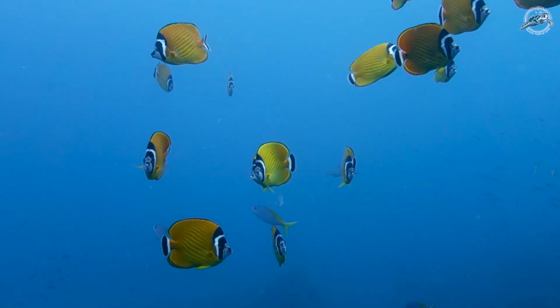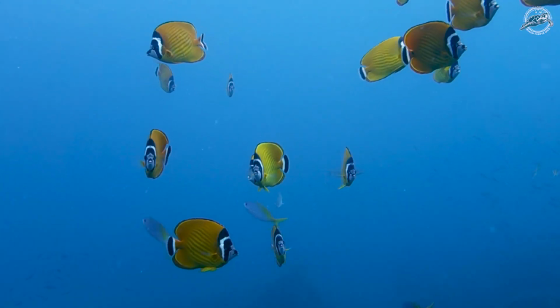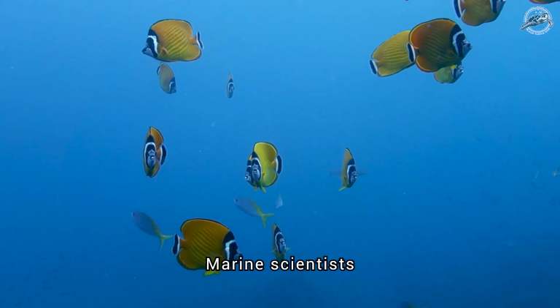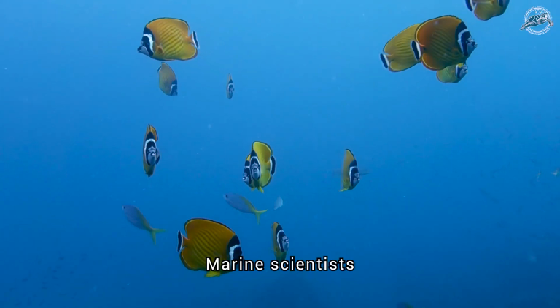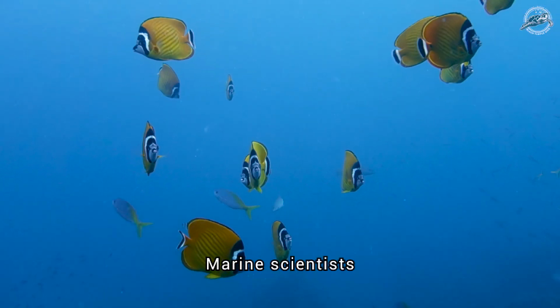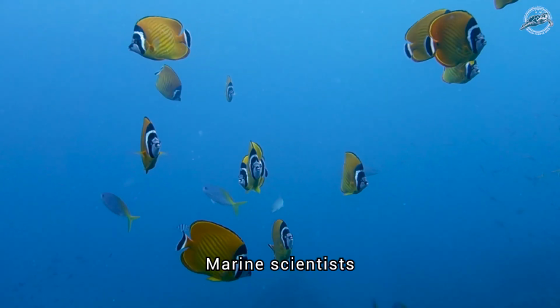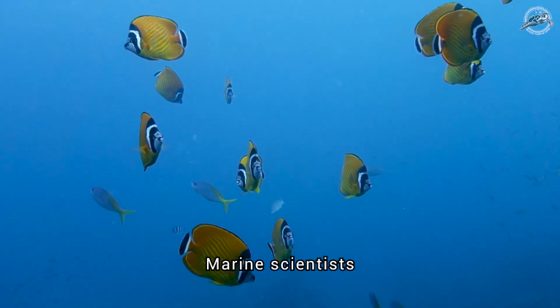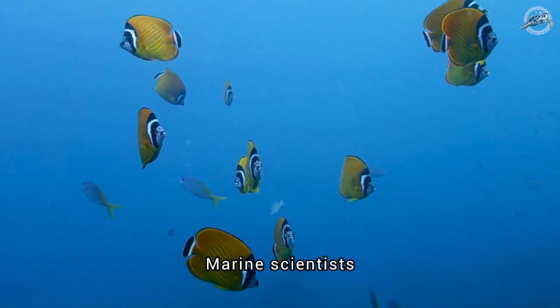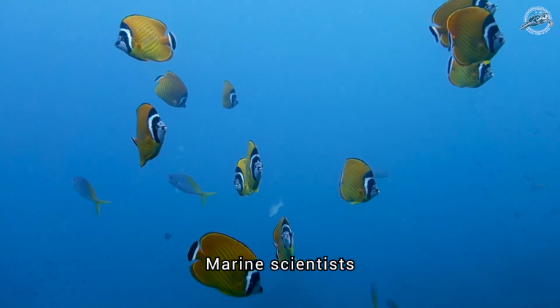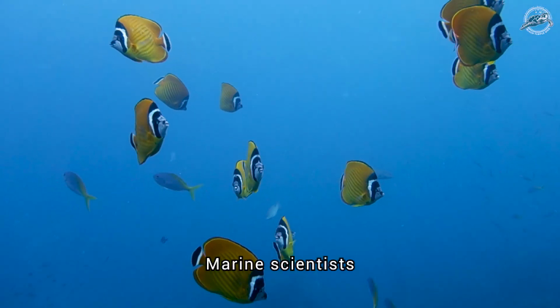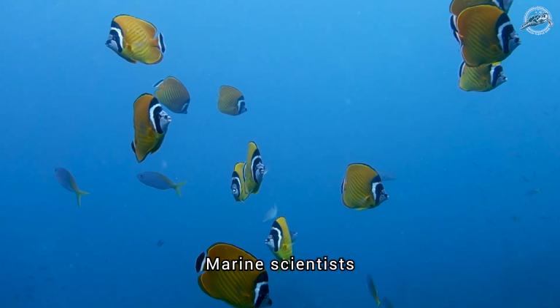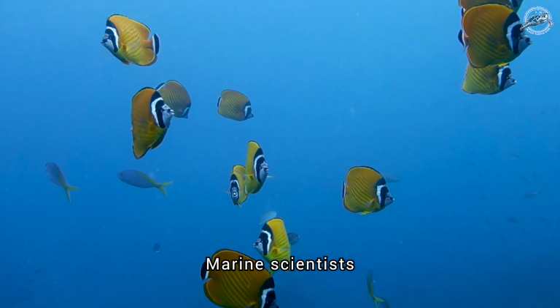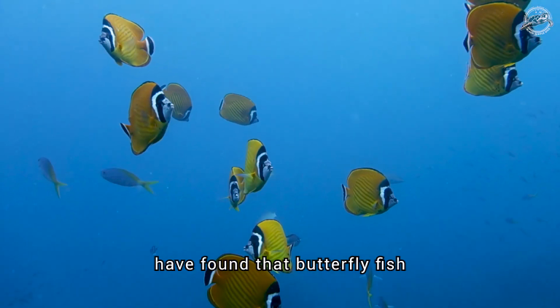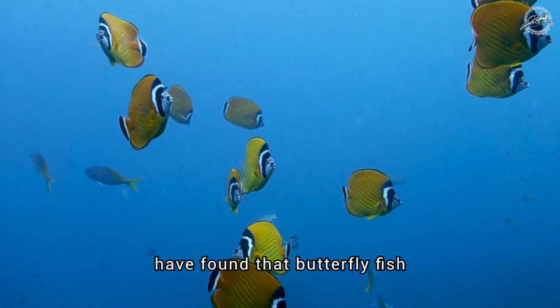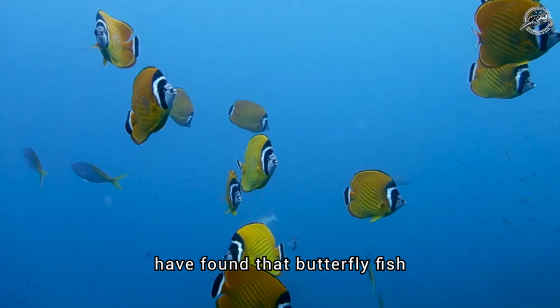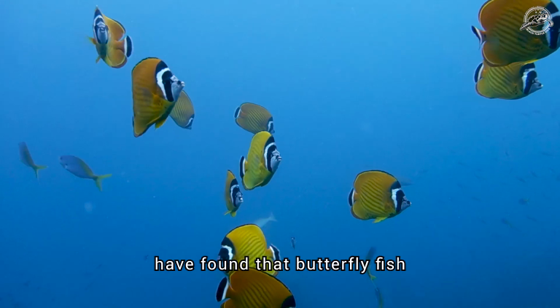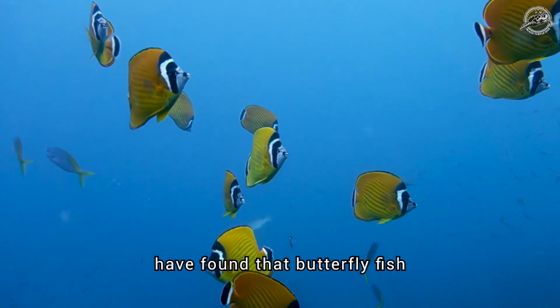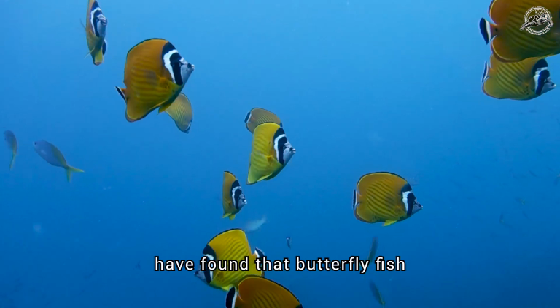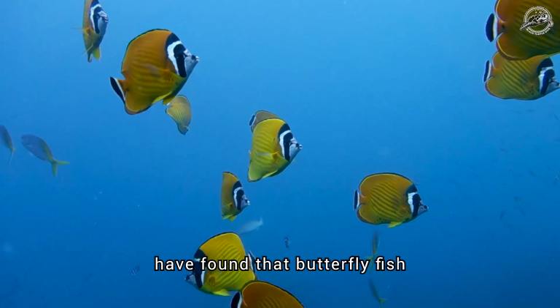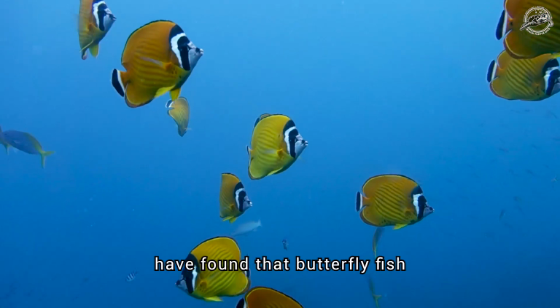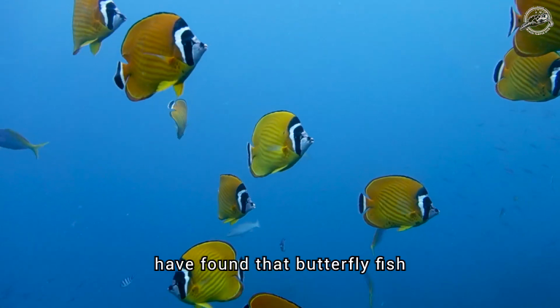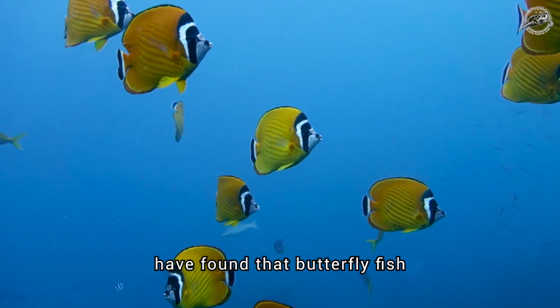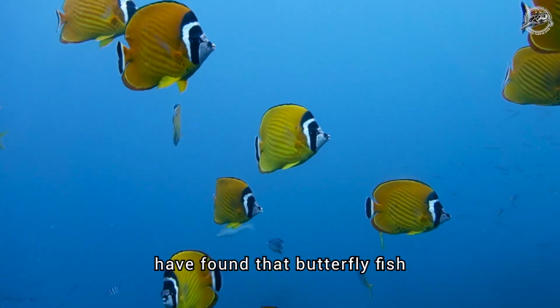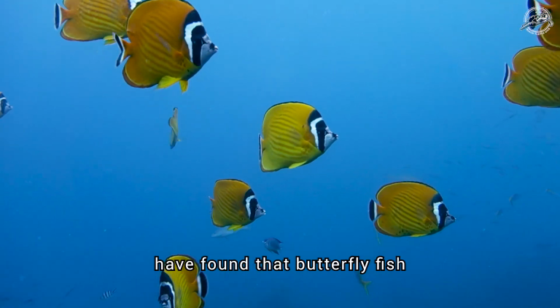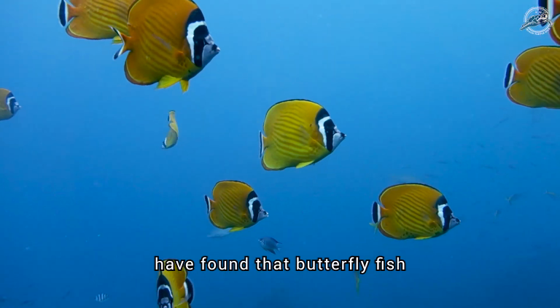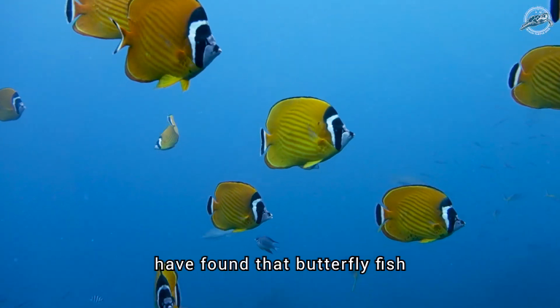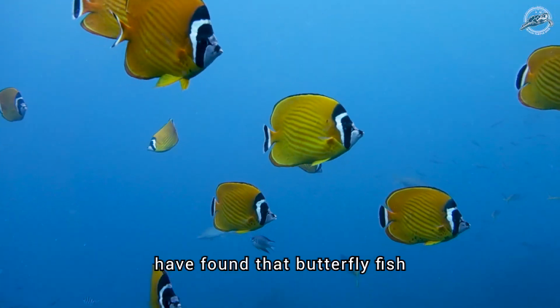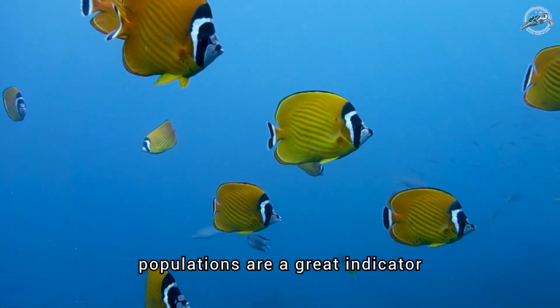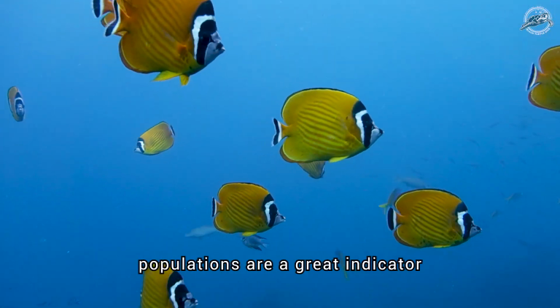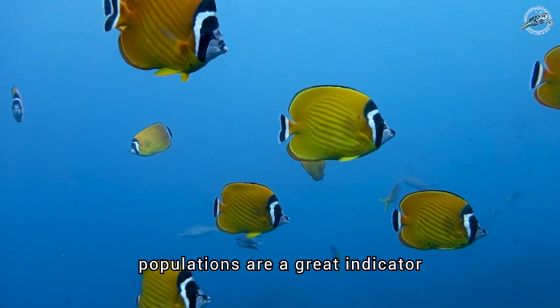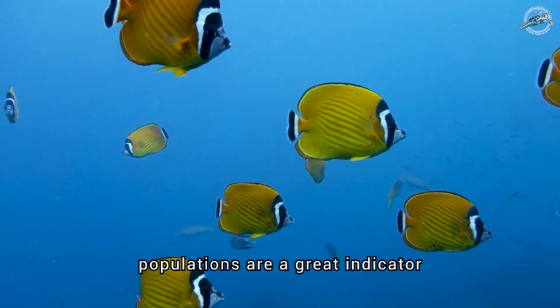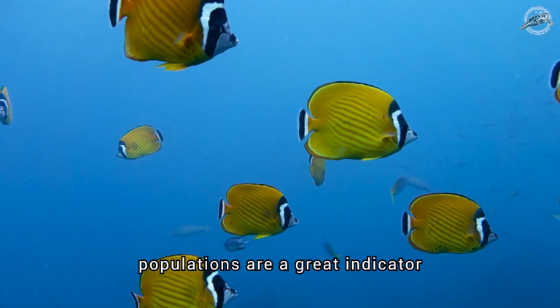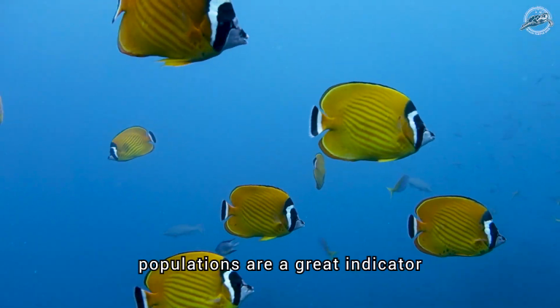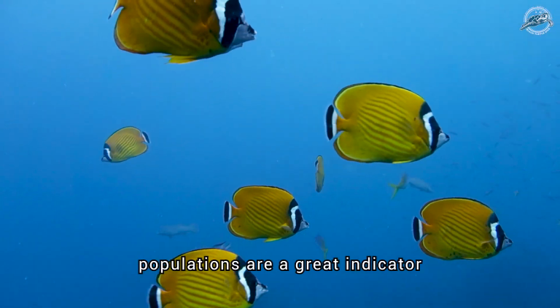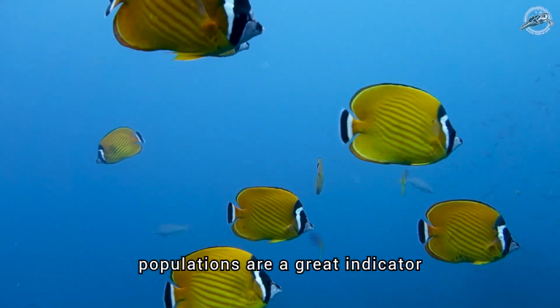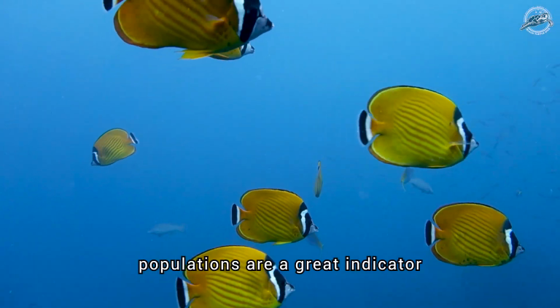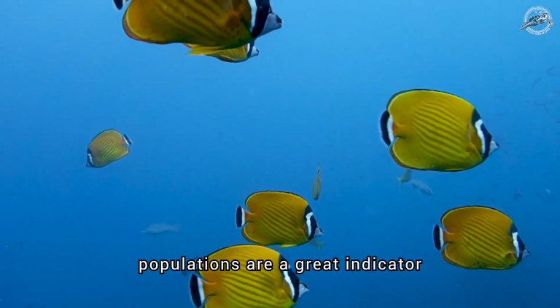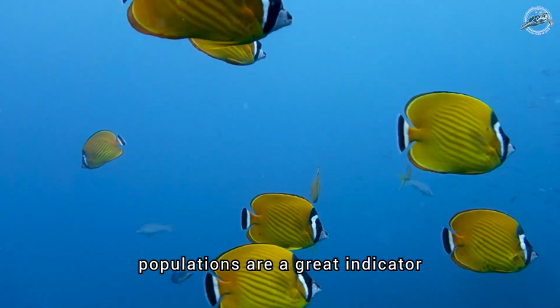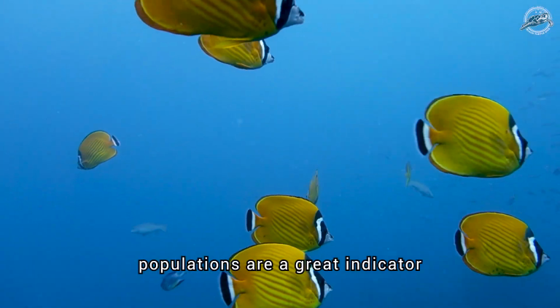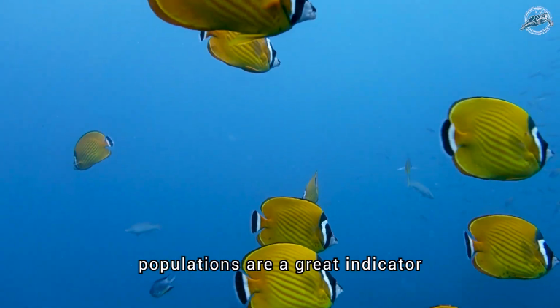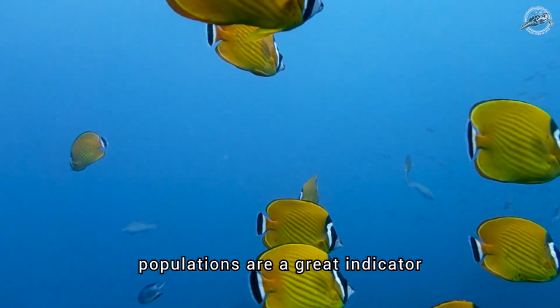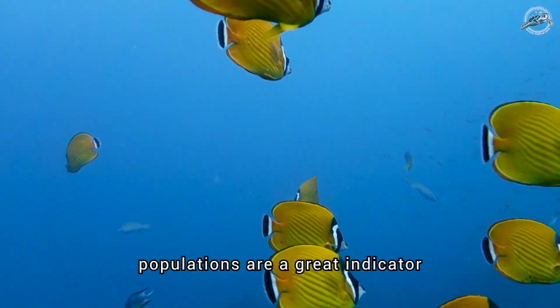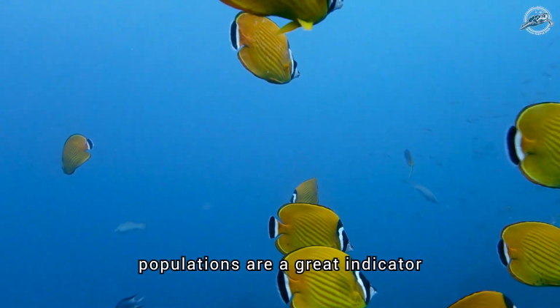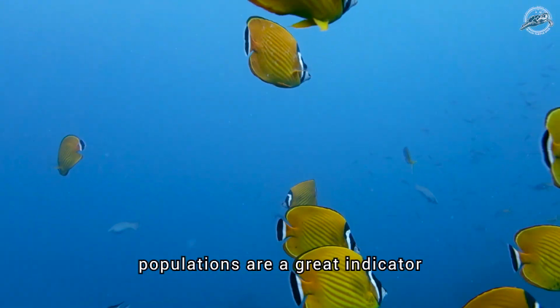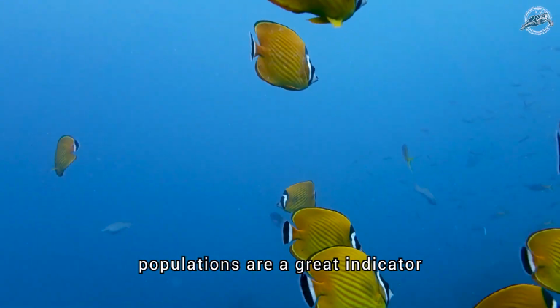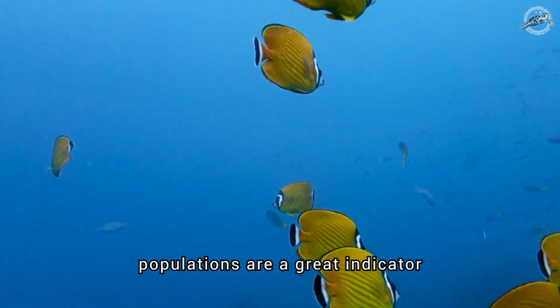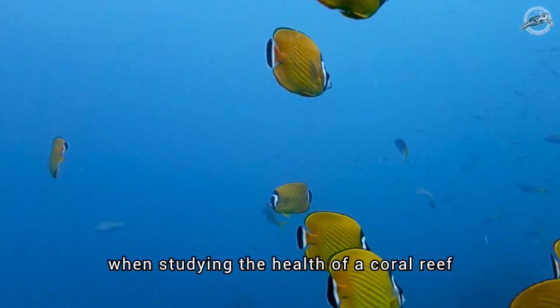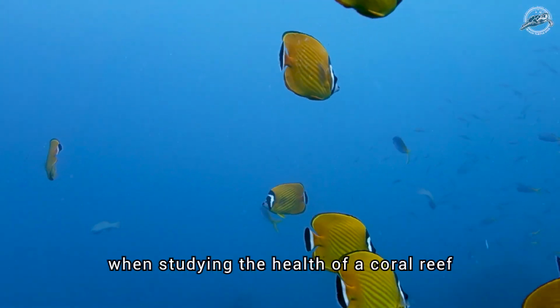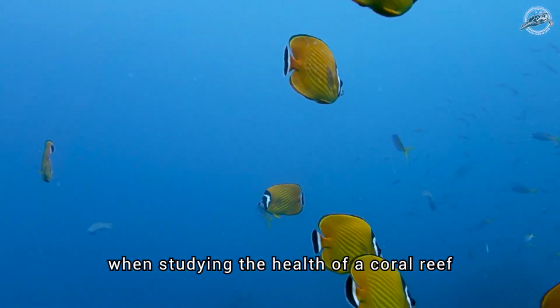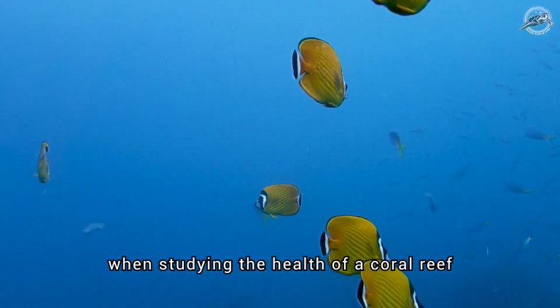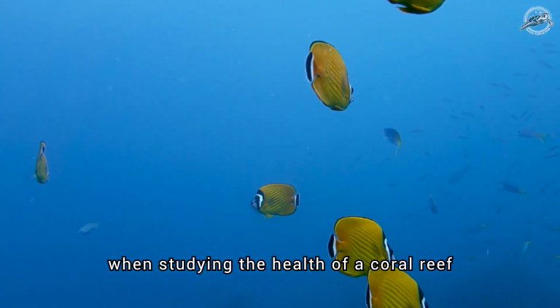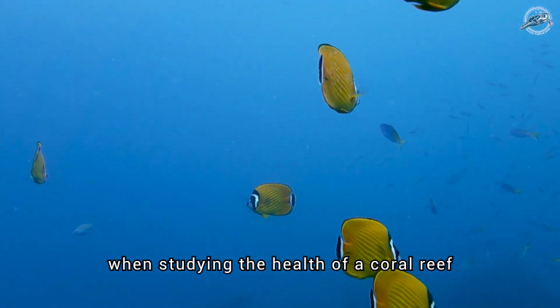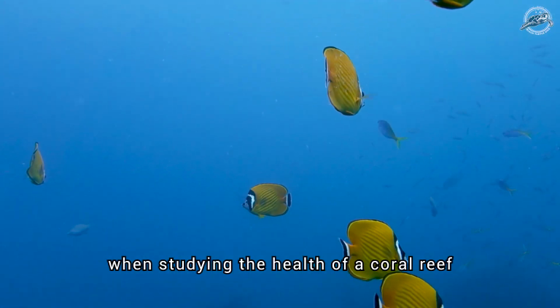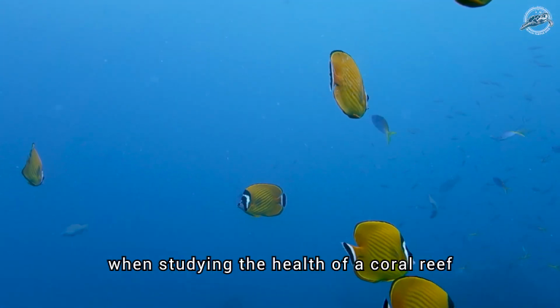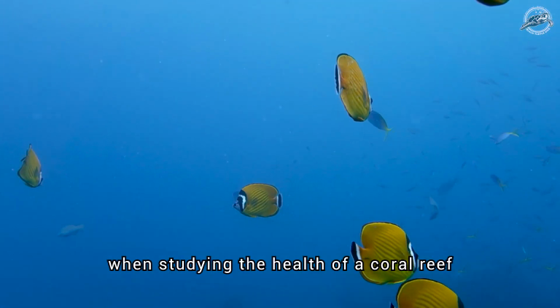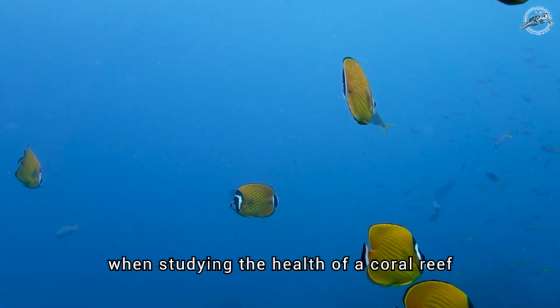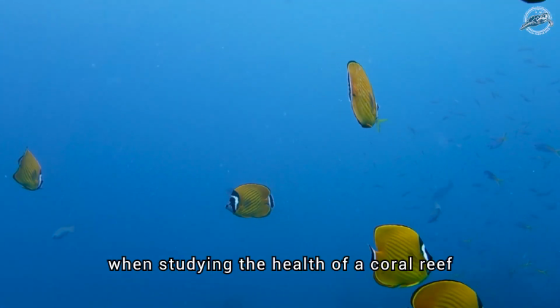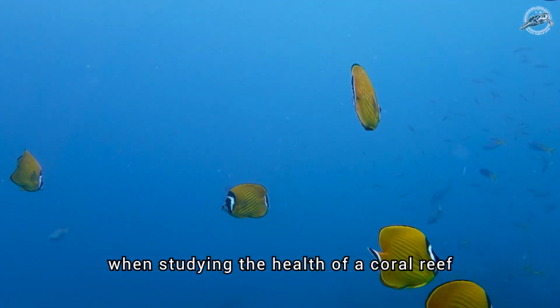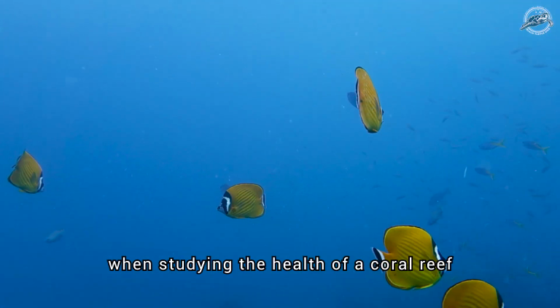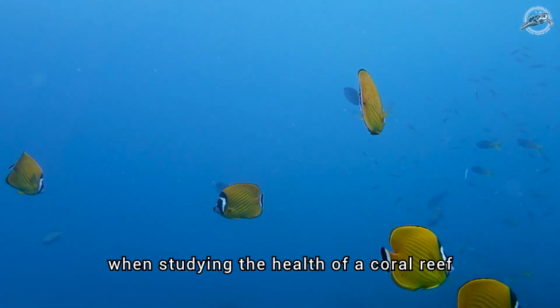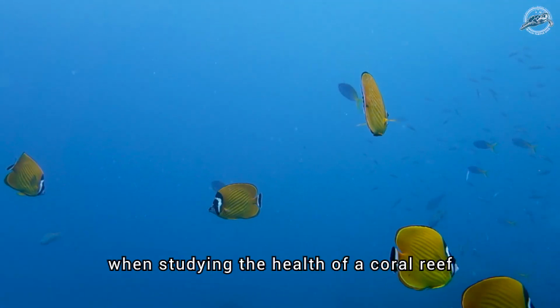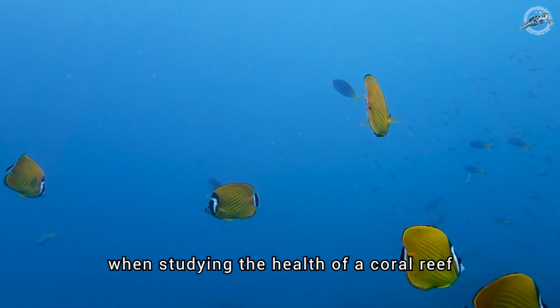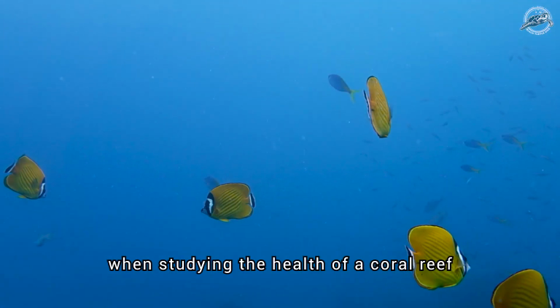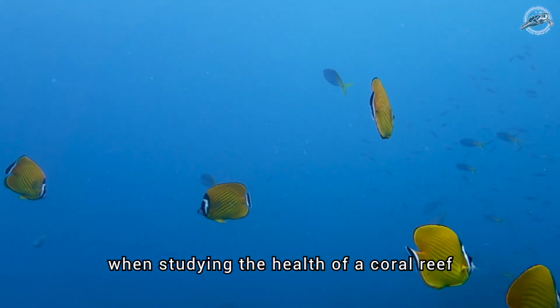Marine scientists have found that butterflyfish populations are a great indicator when studying the health of a coral reef.